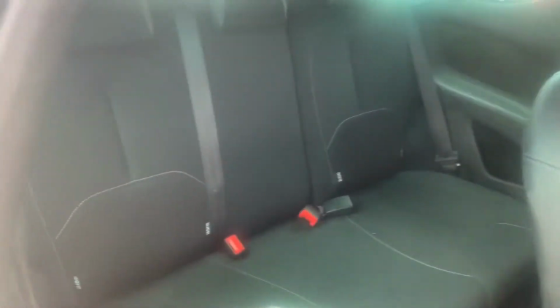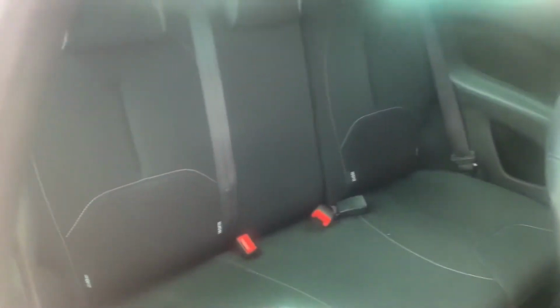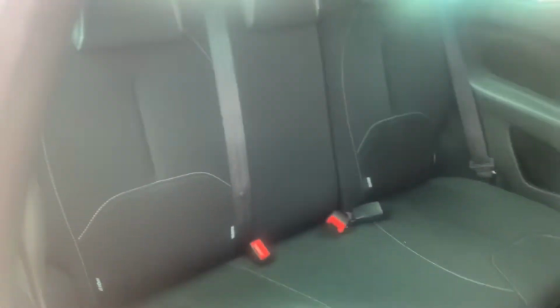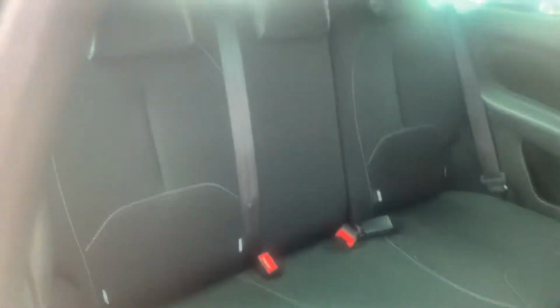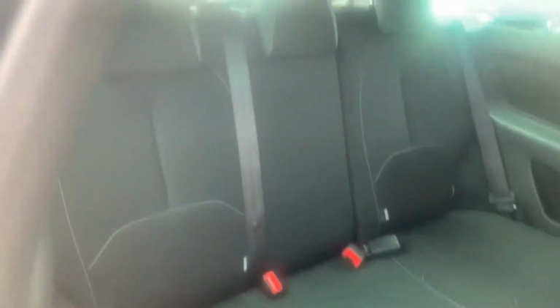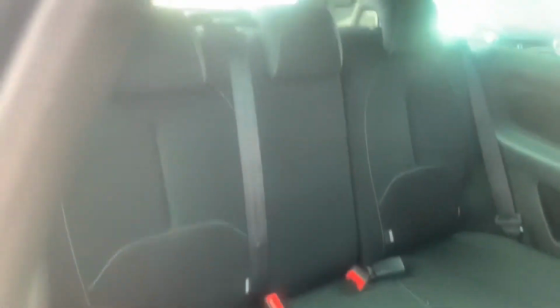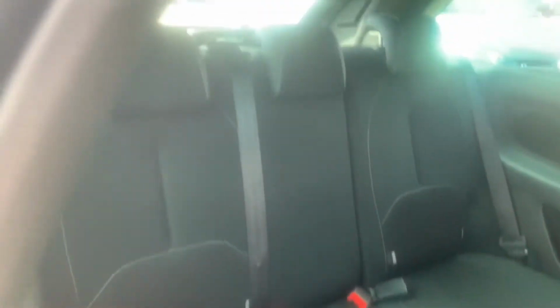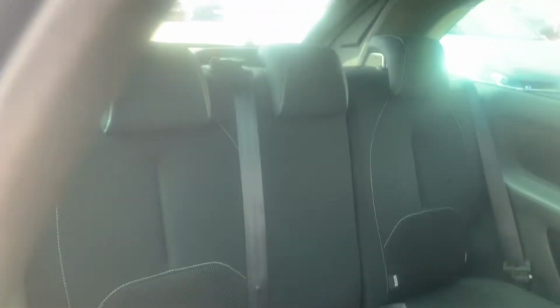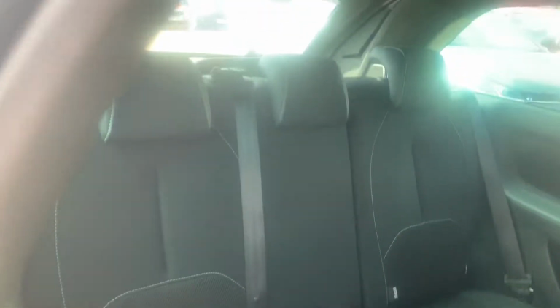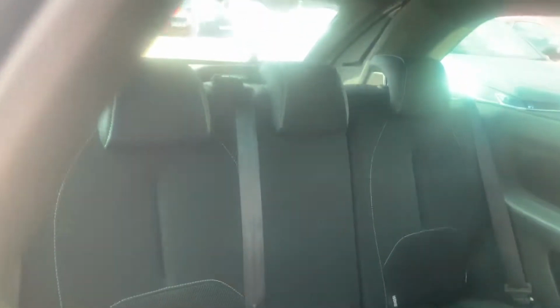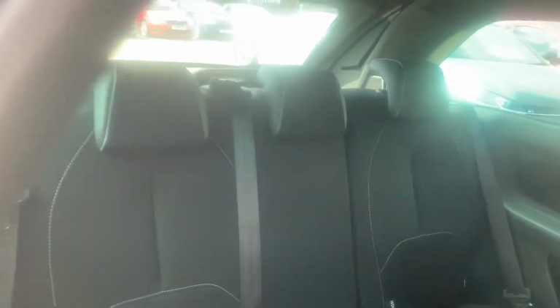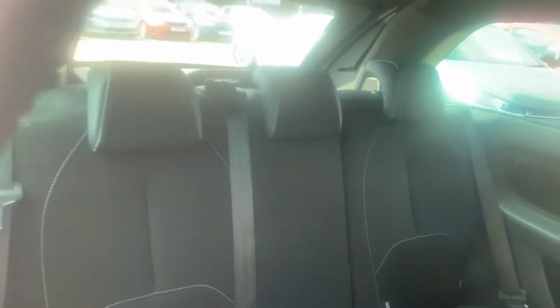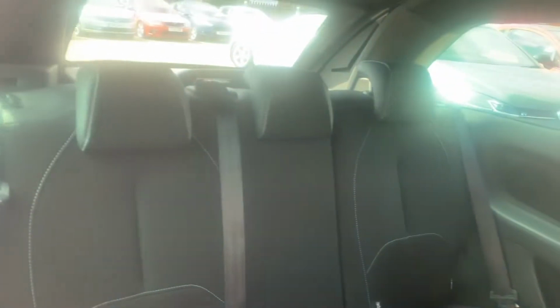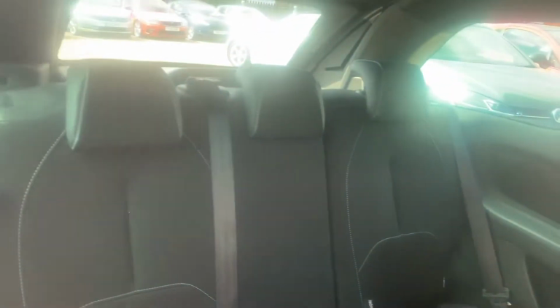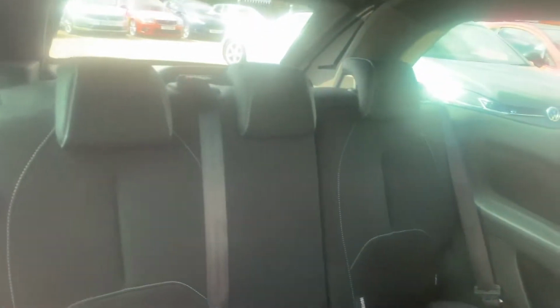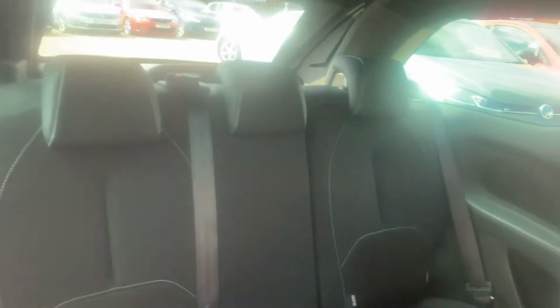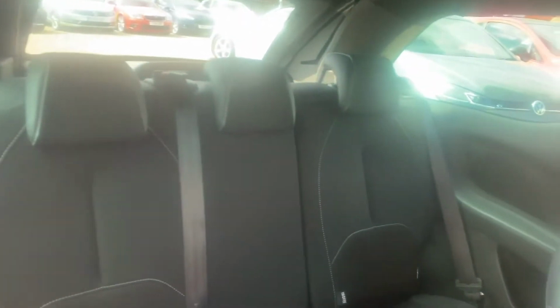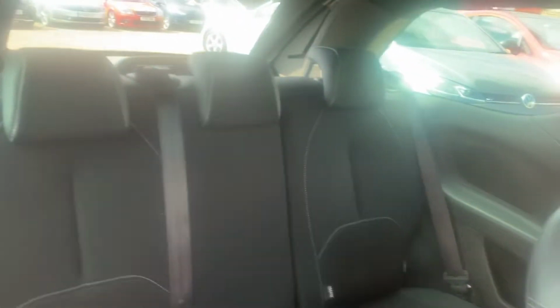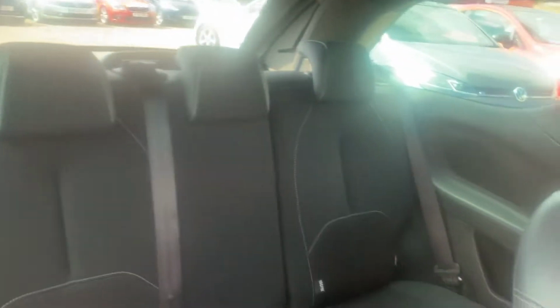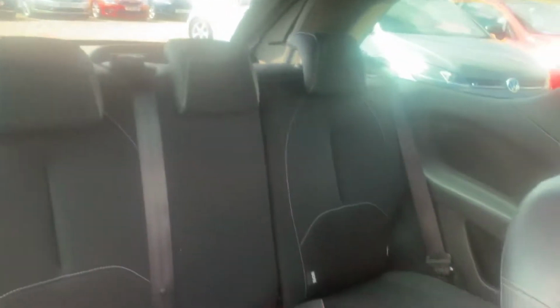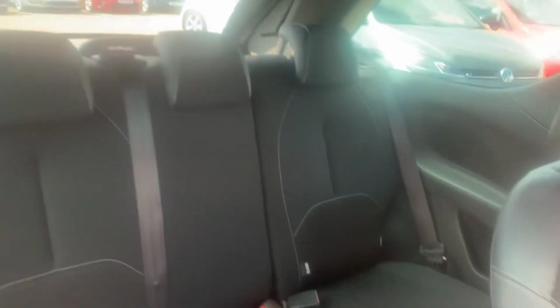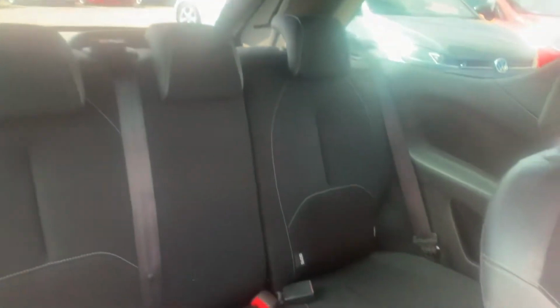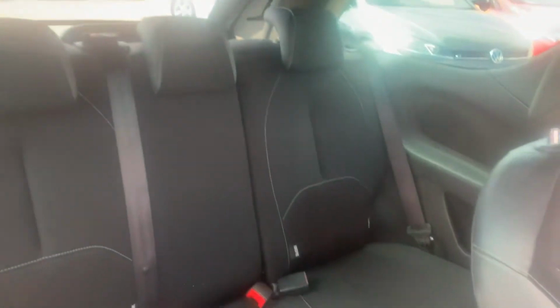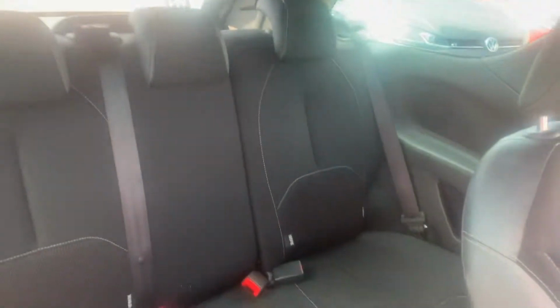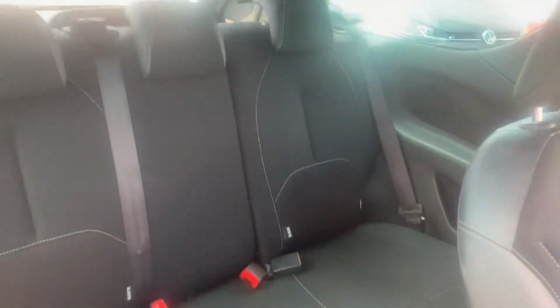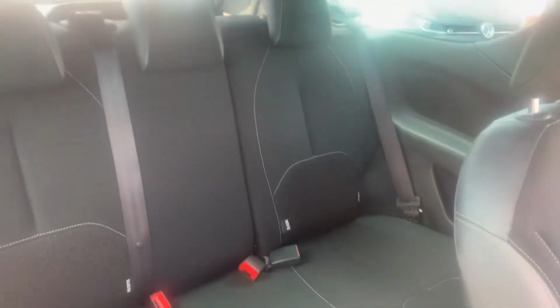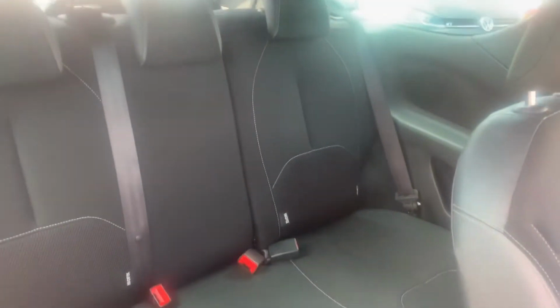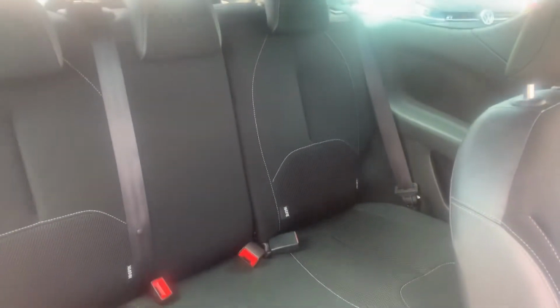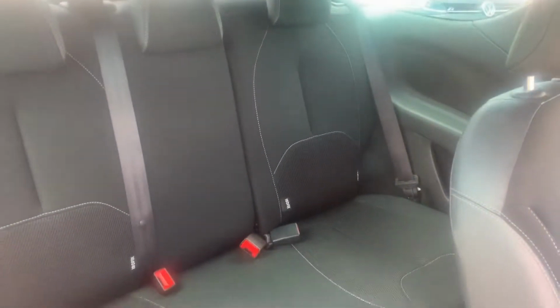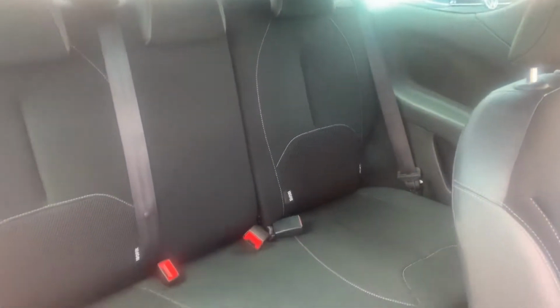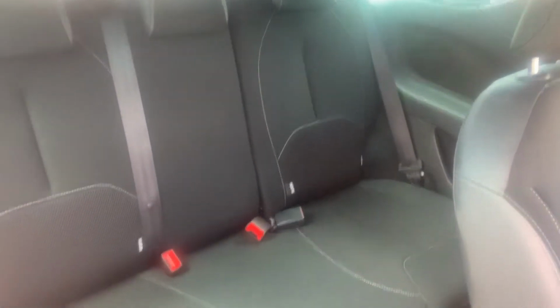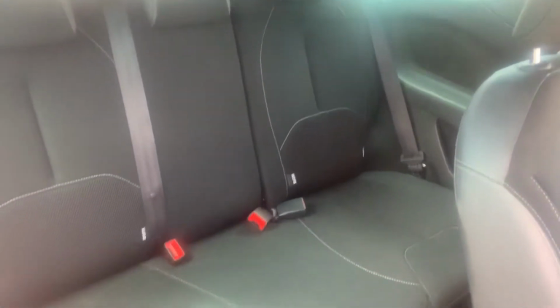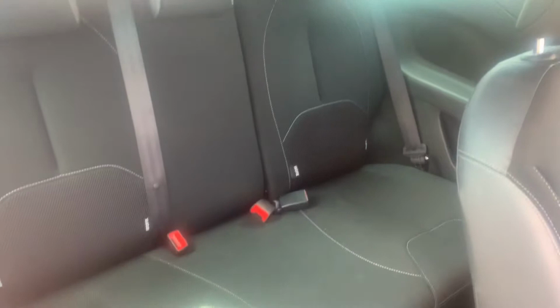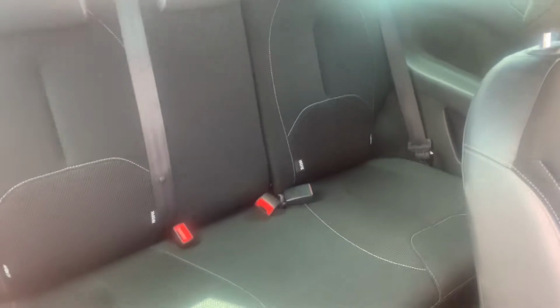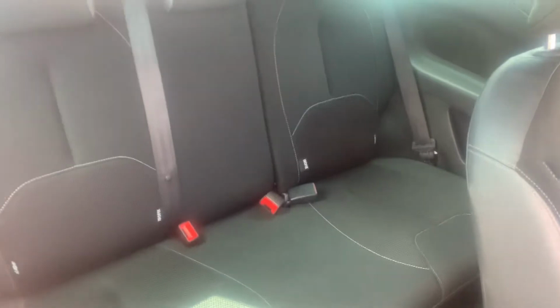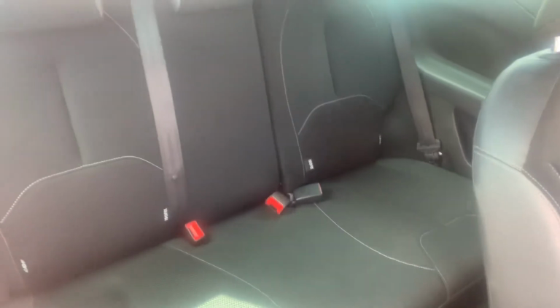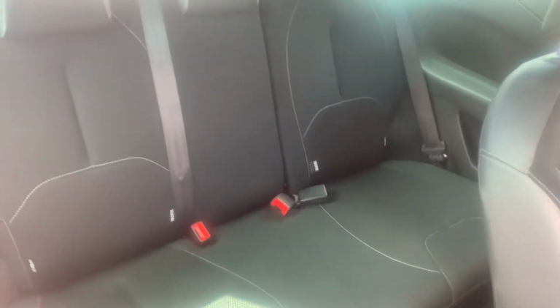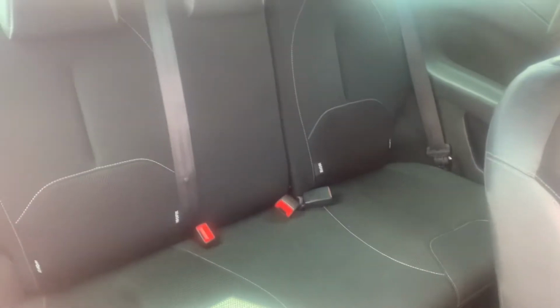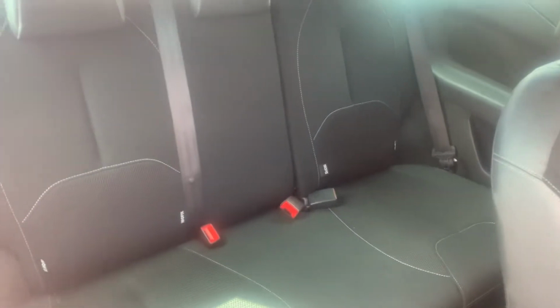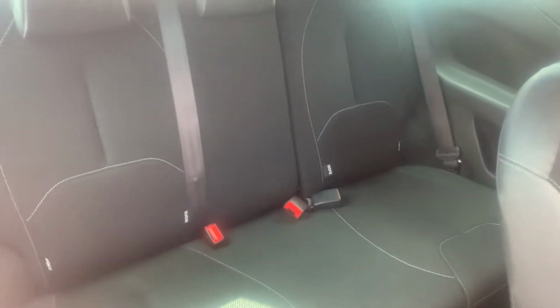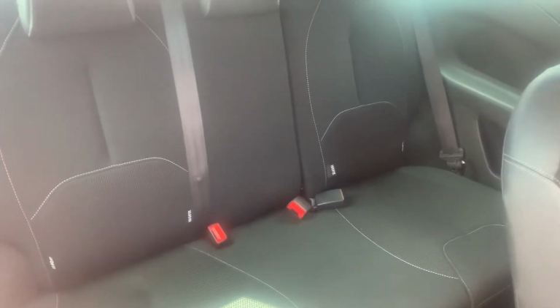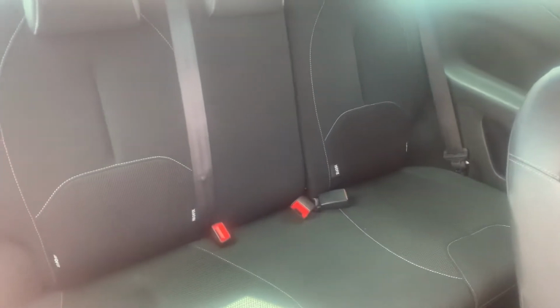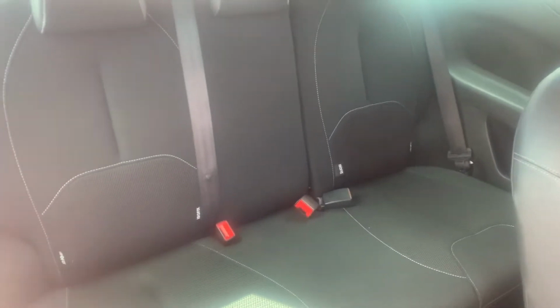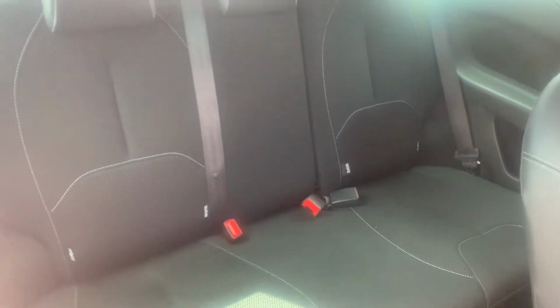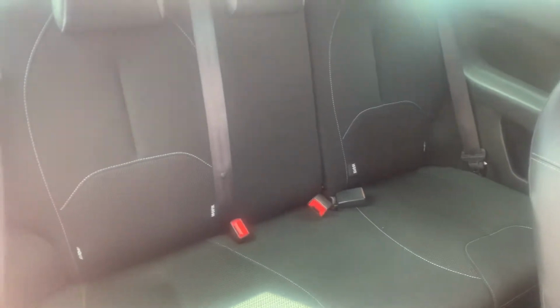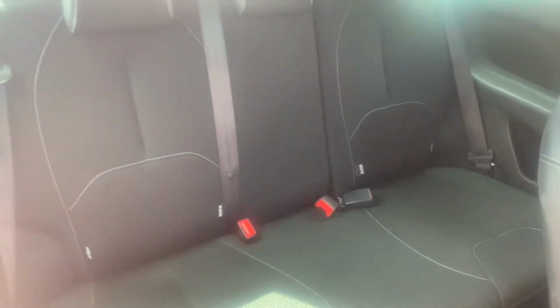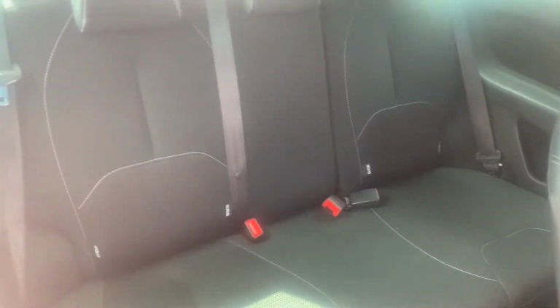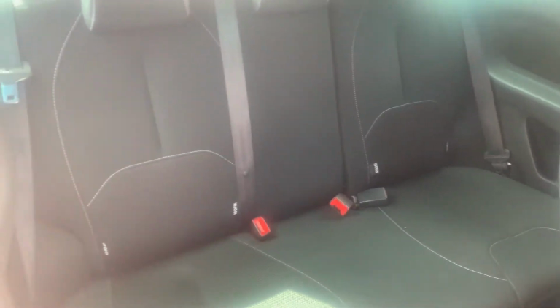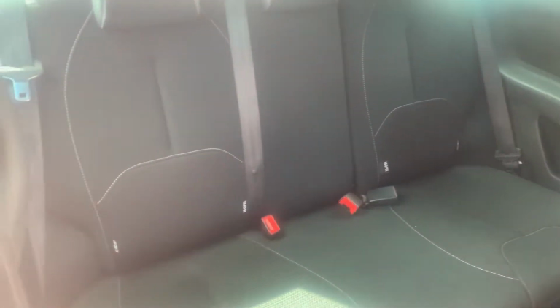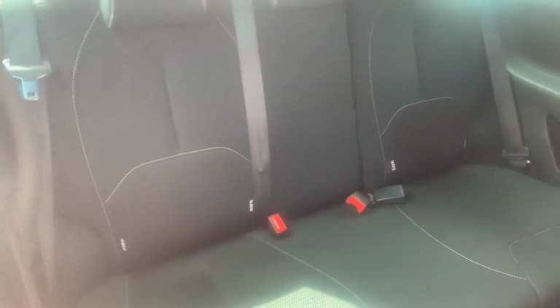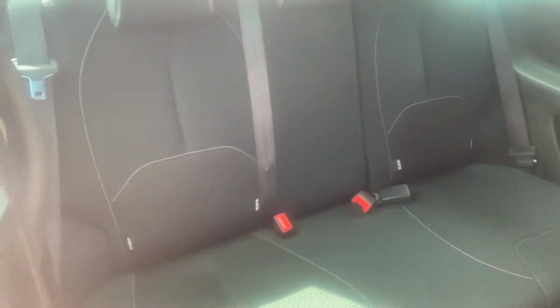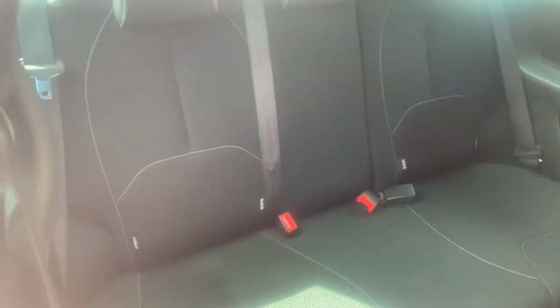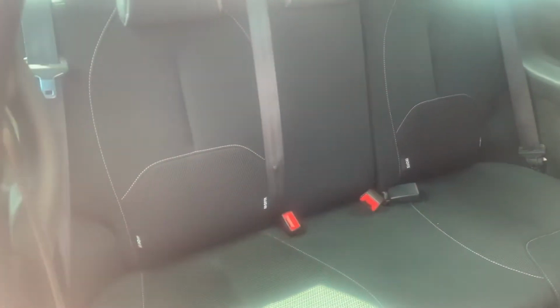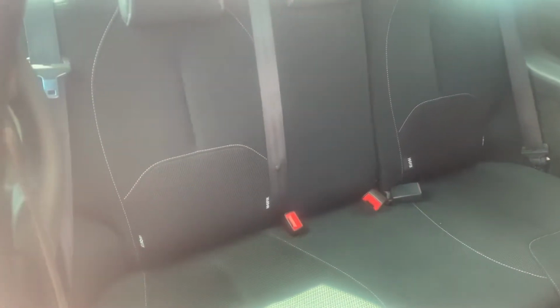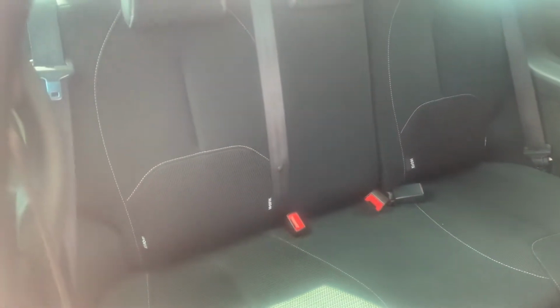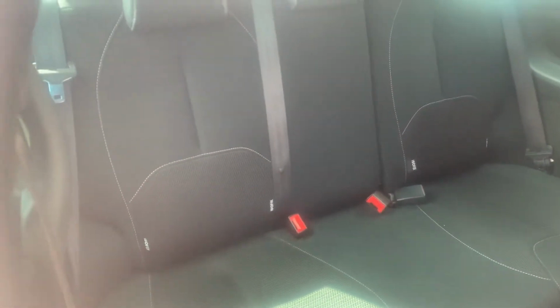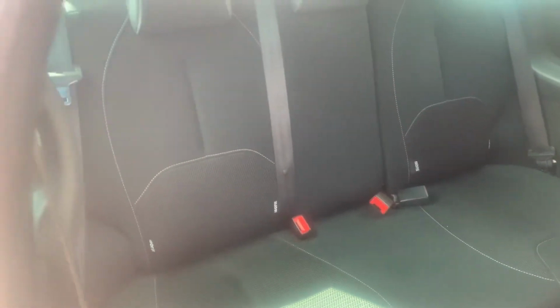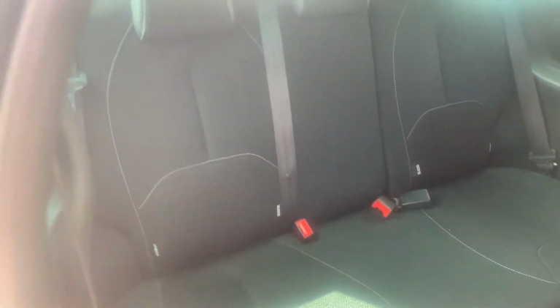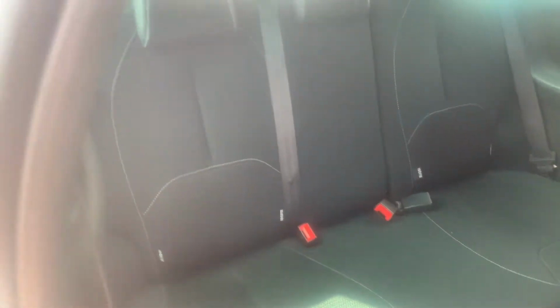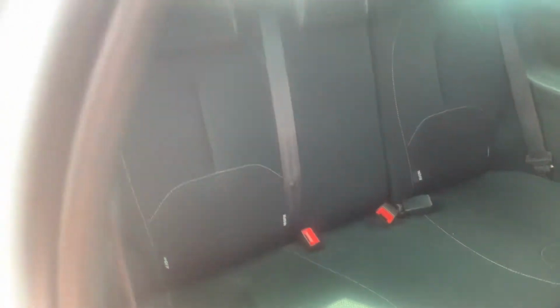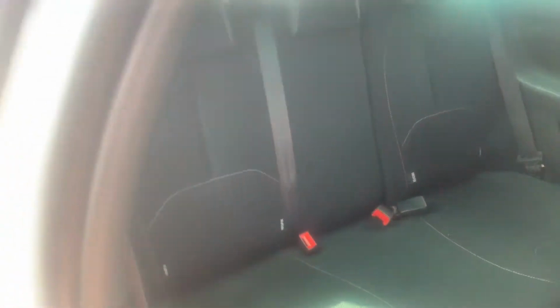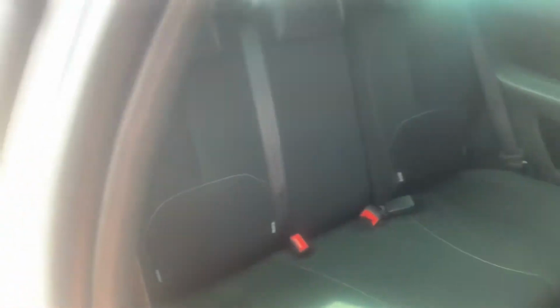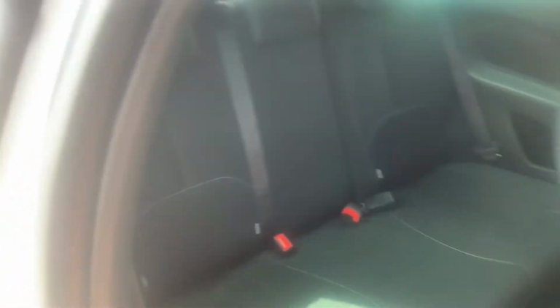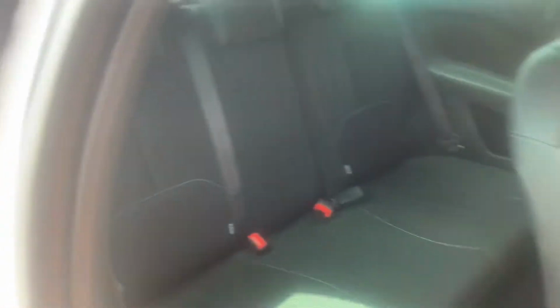As we come into the back, you can also see once again the interior is in great nick, and there are also ISOFIX mountings built in.